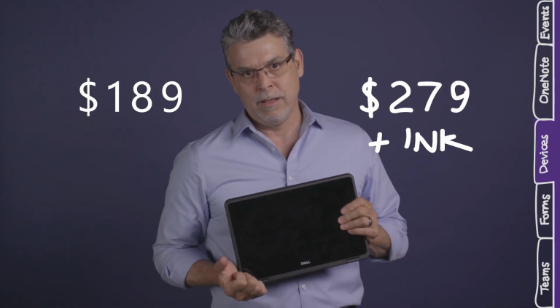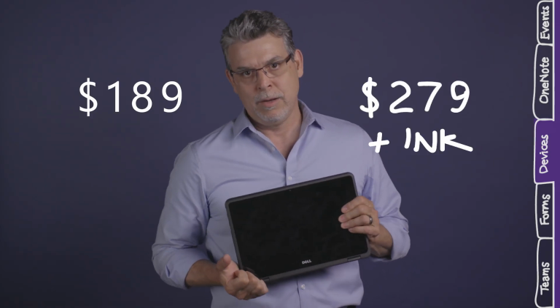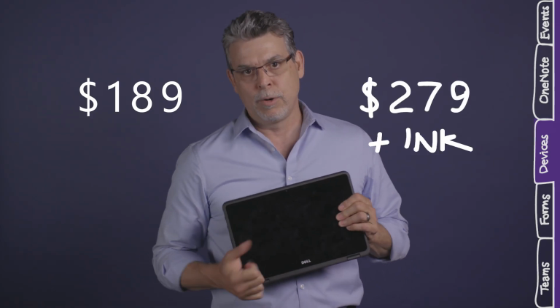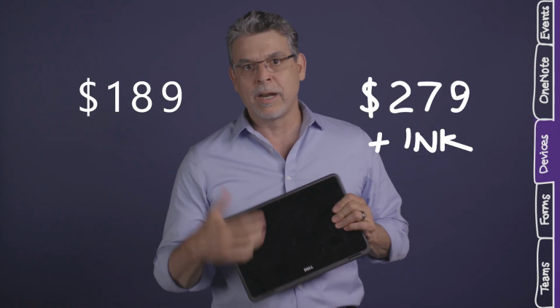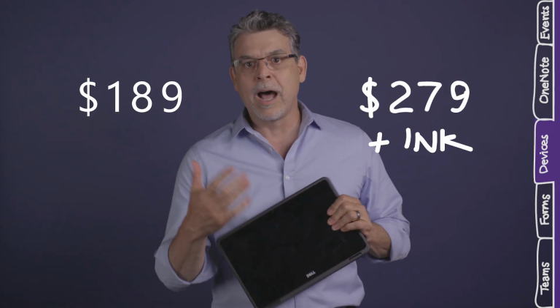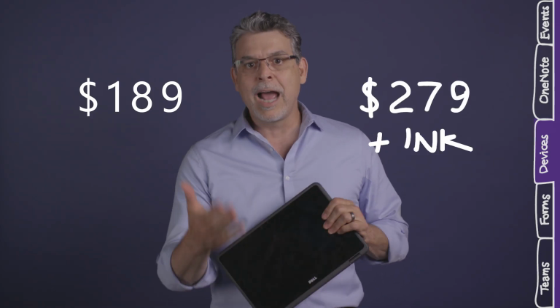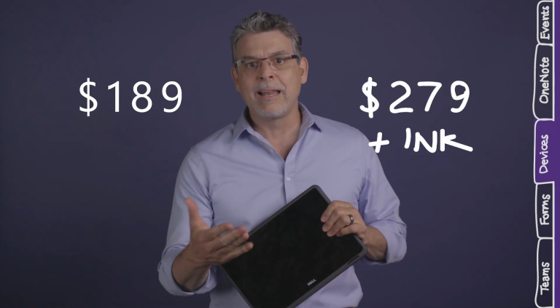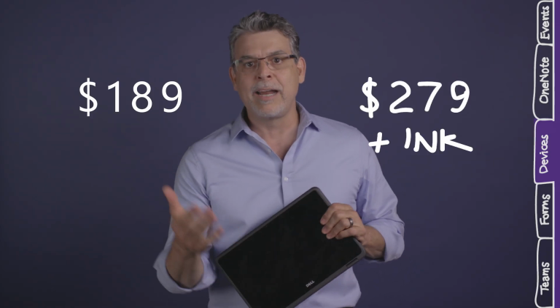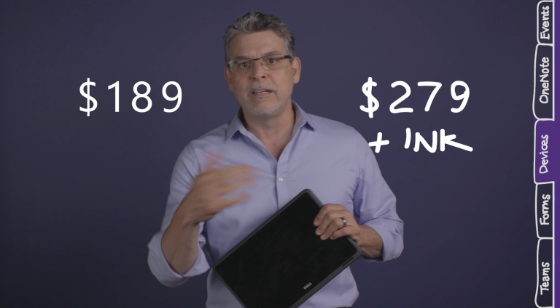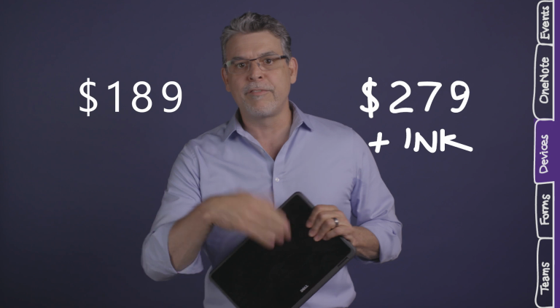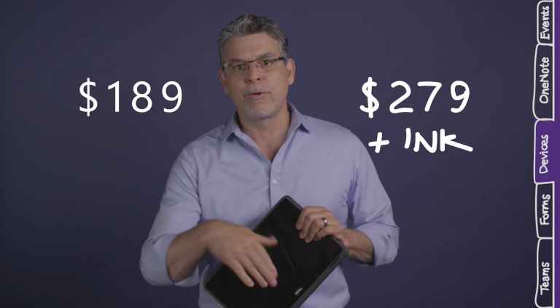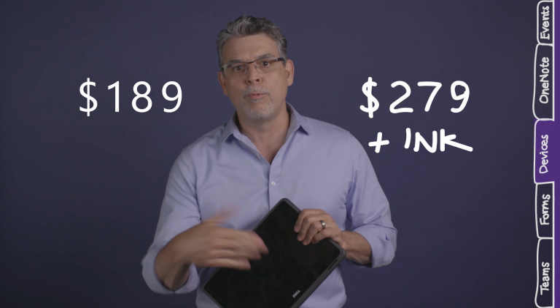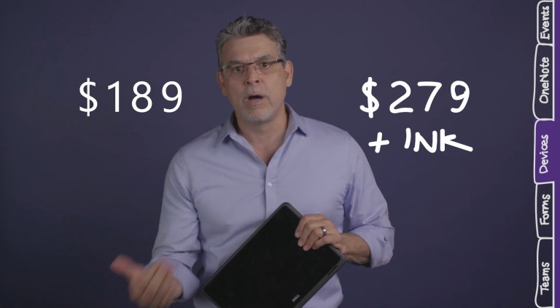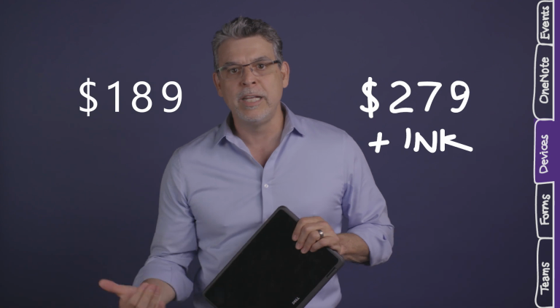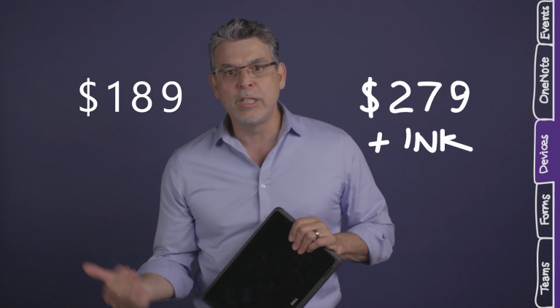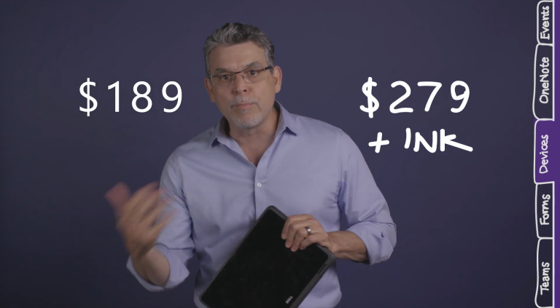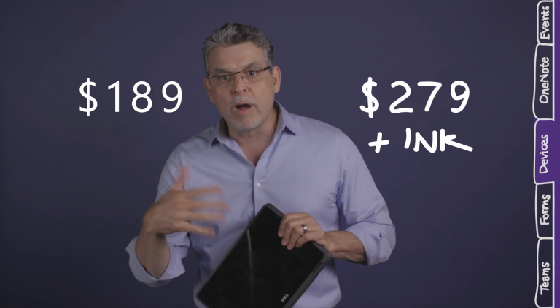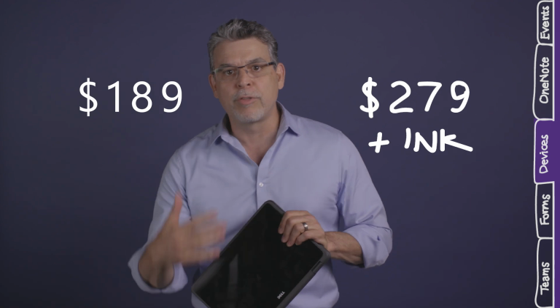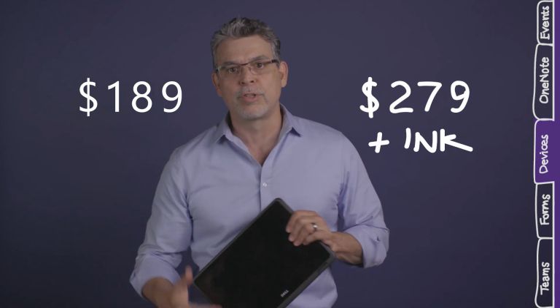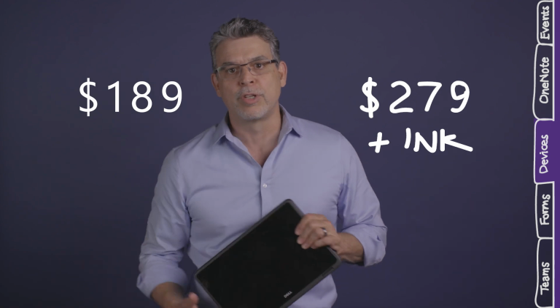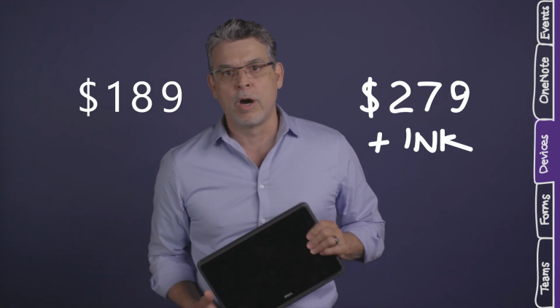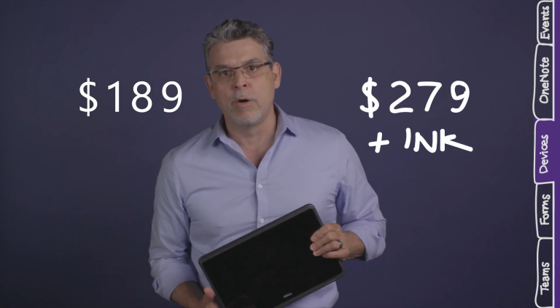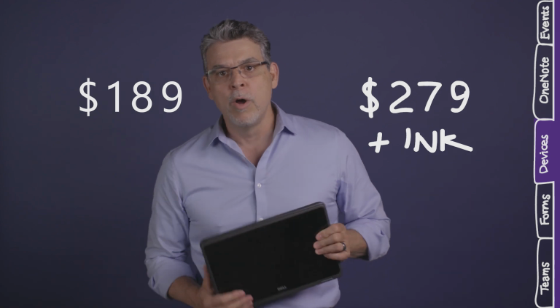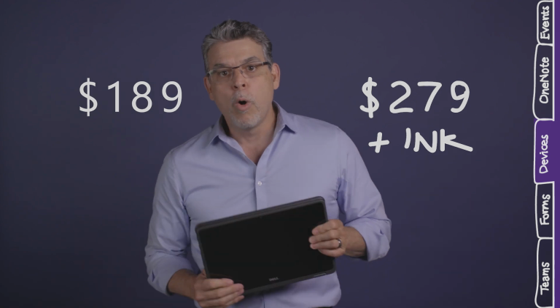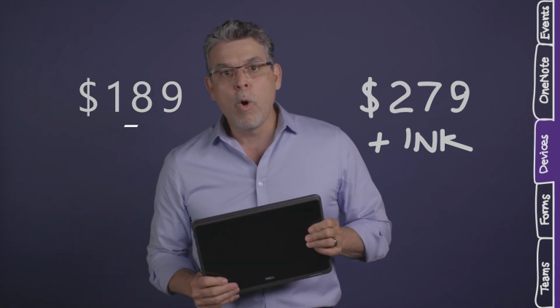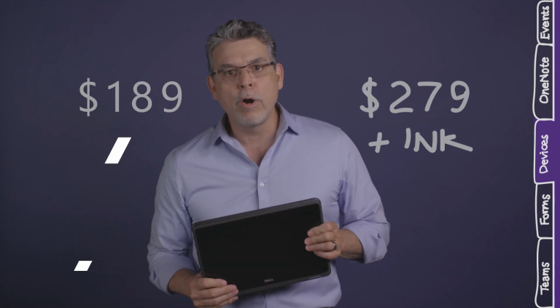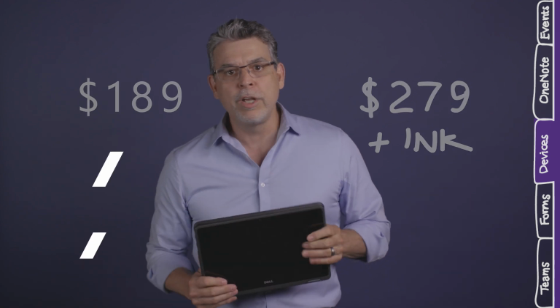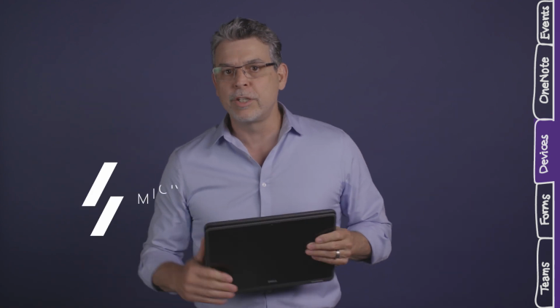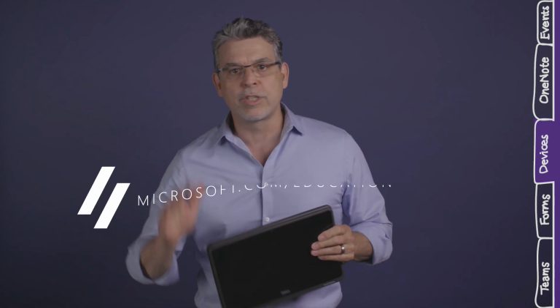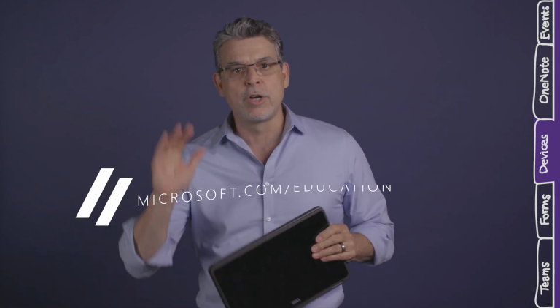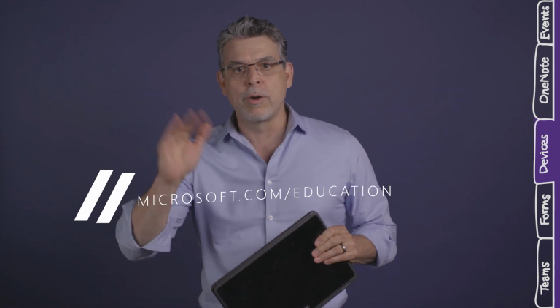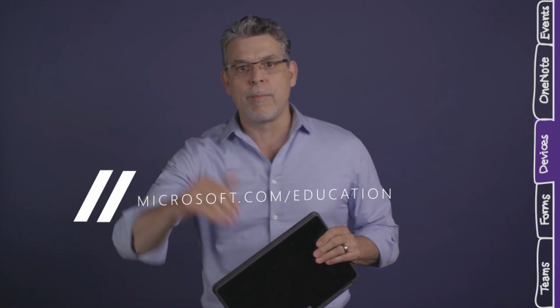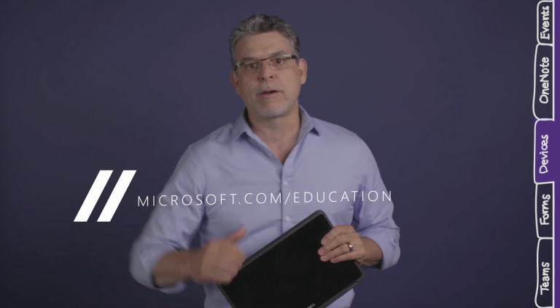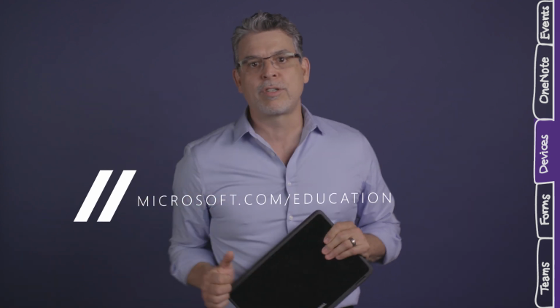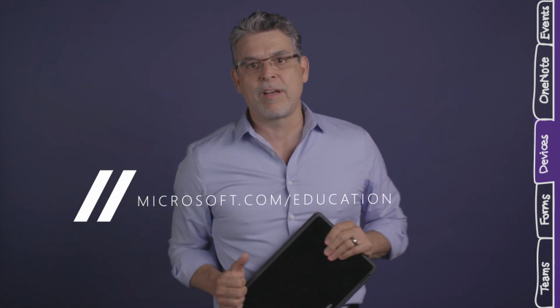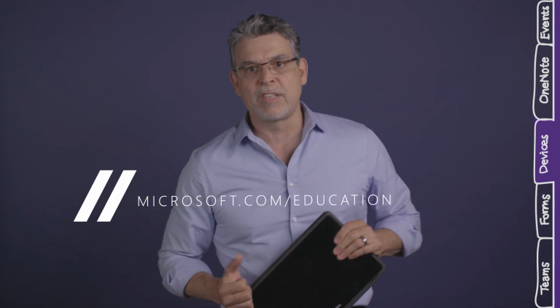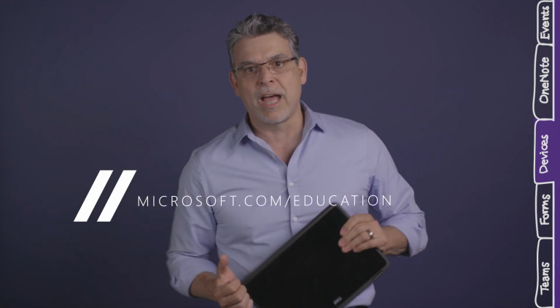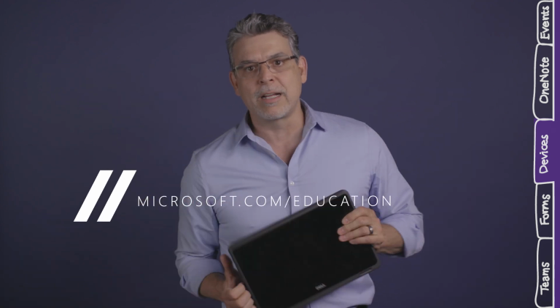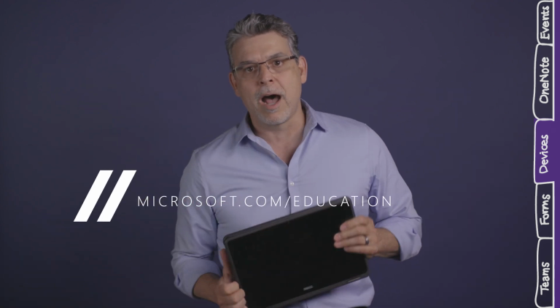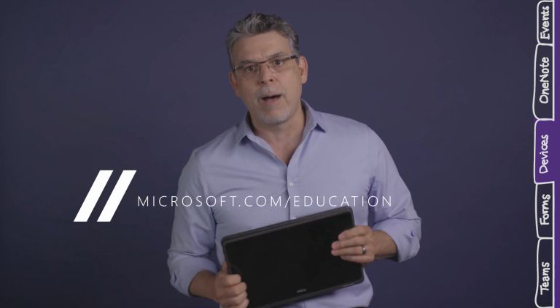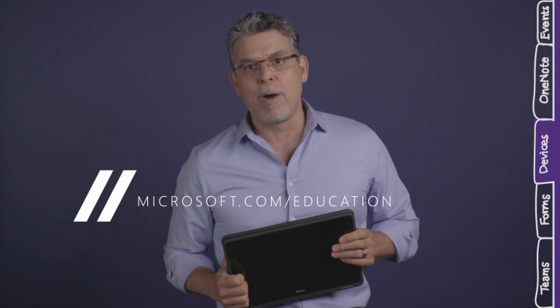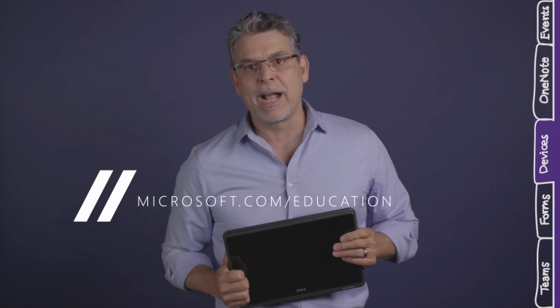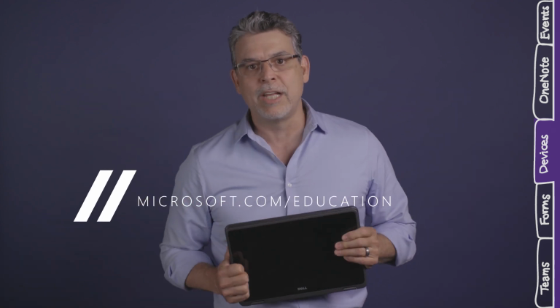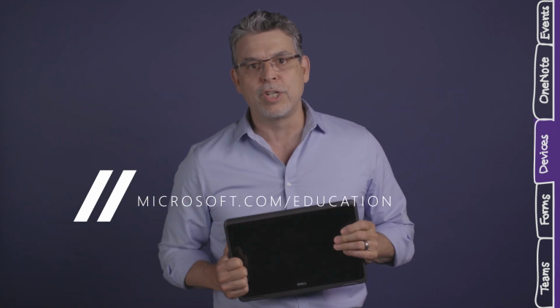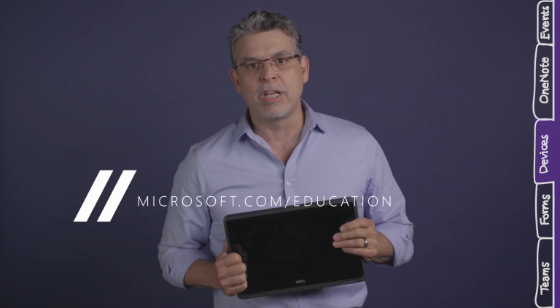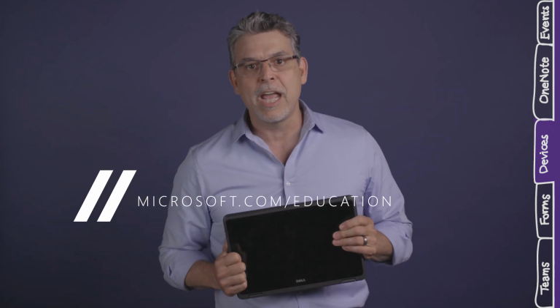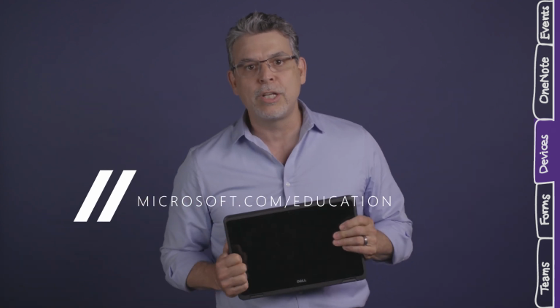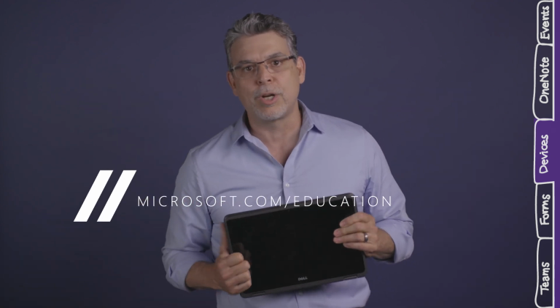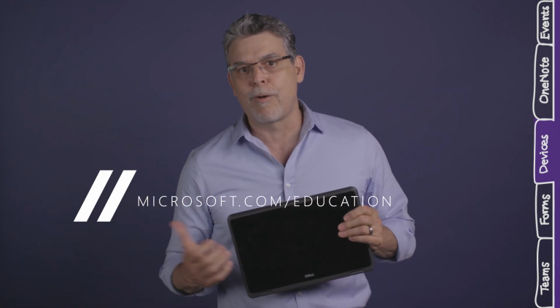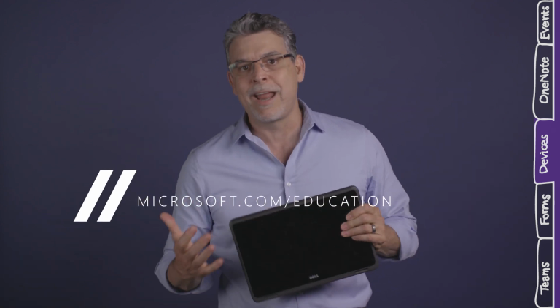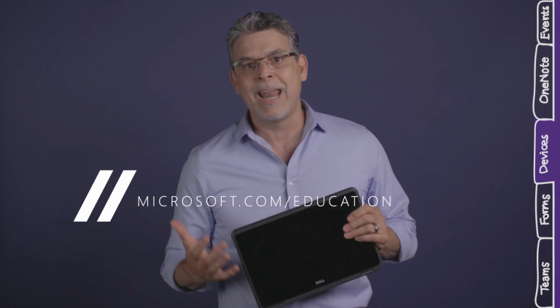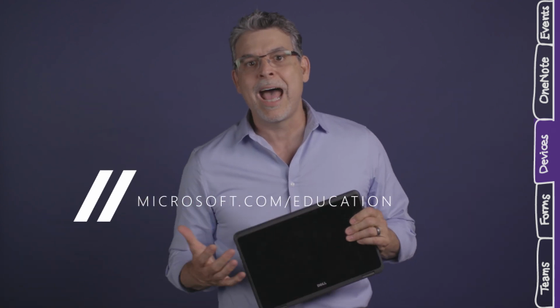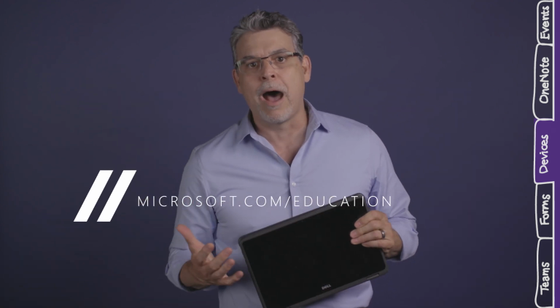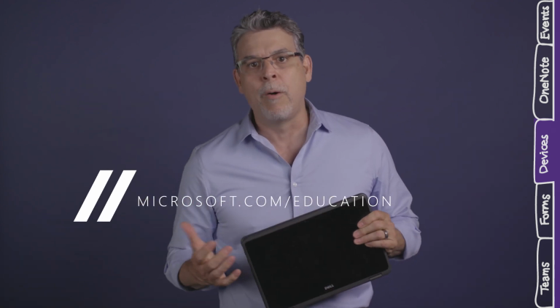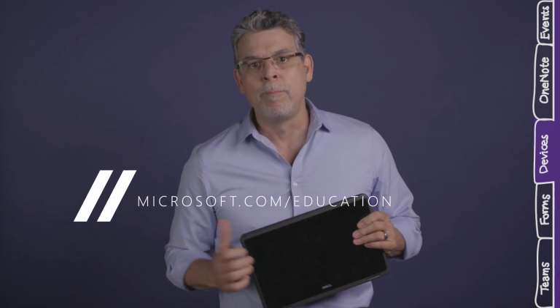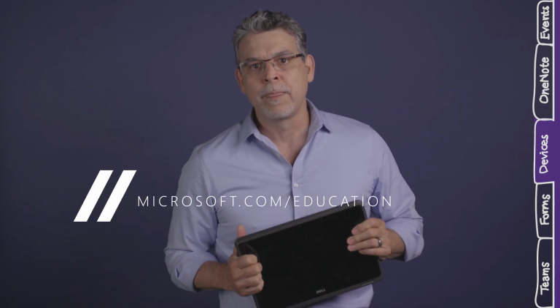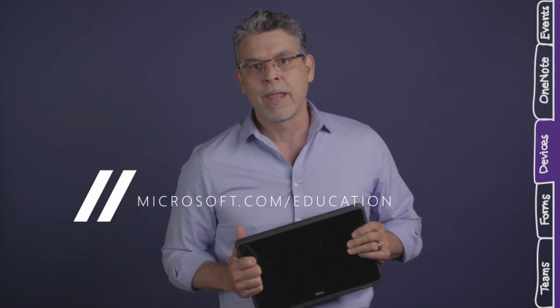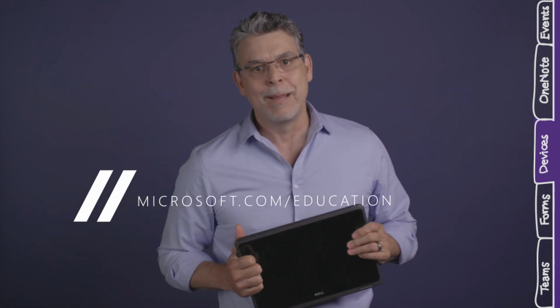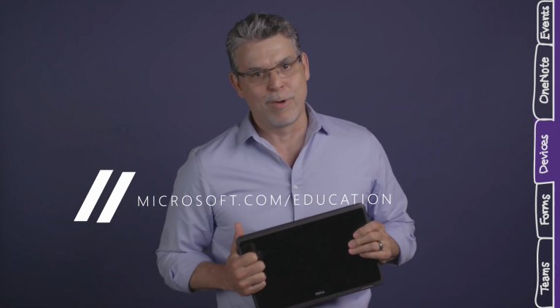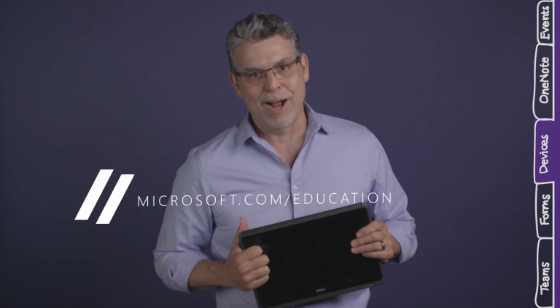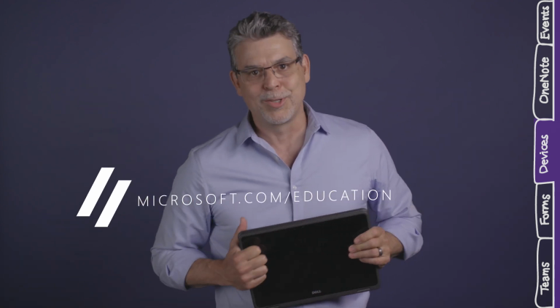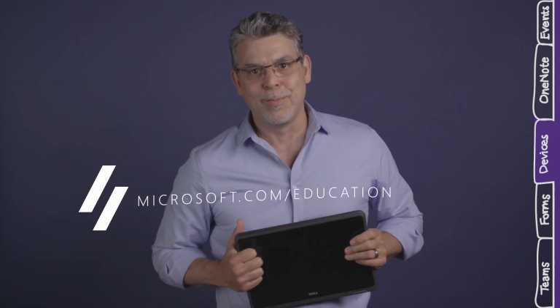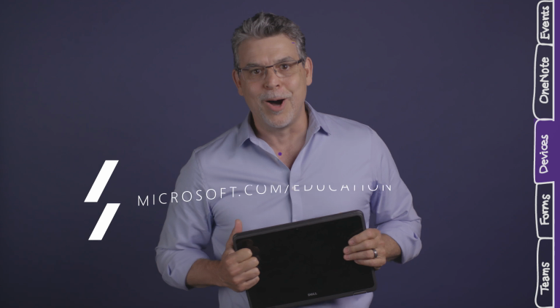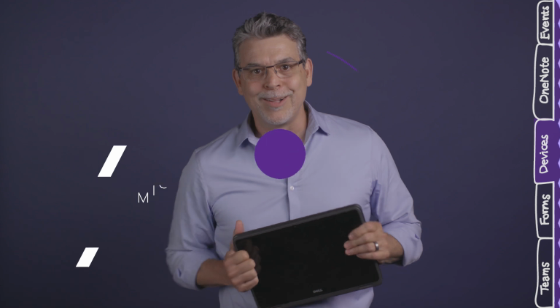We're going to highlight a different one each month or so, or you can just go to Microsoft.com/Education right now and browse them all.